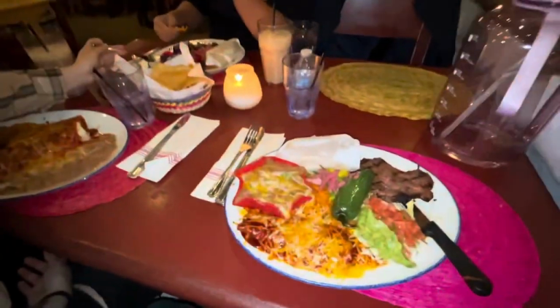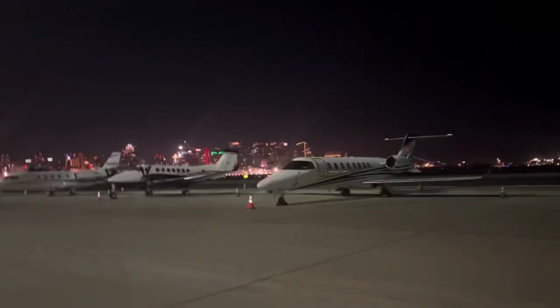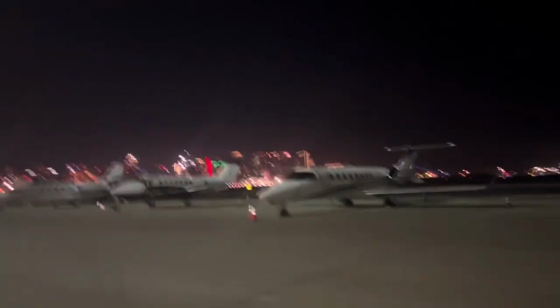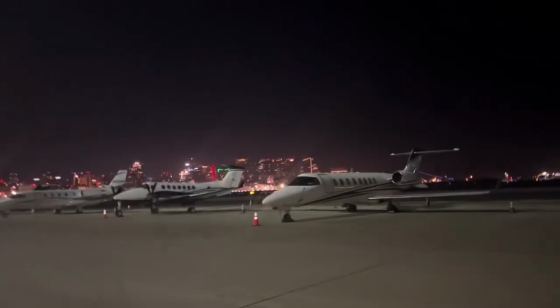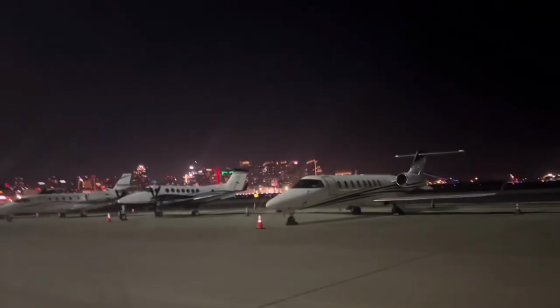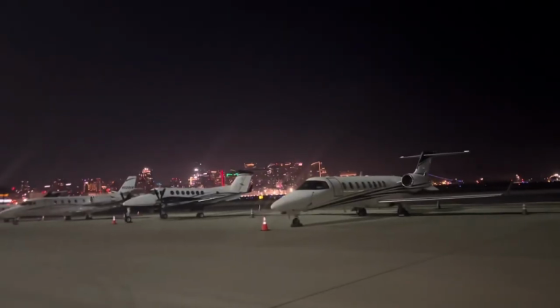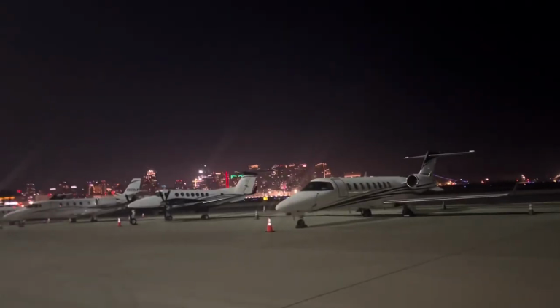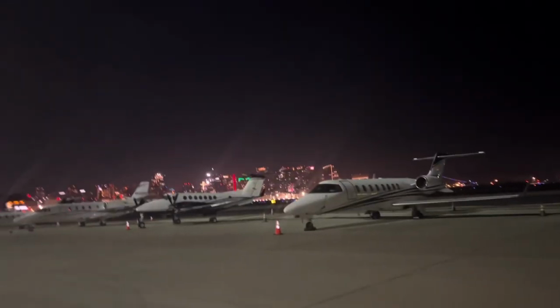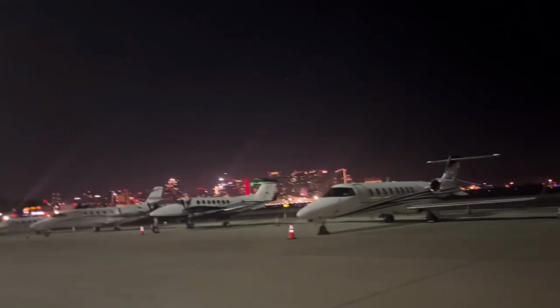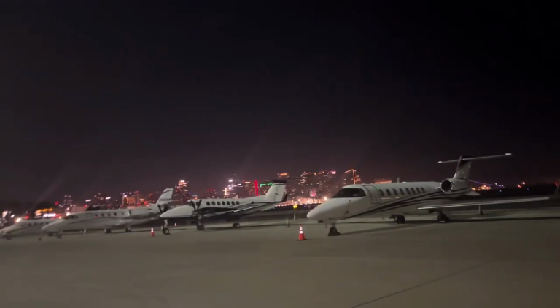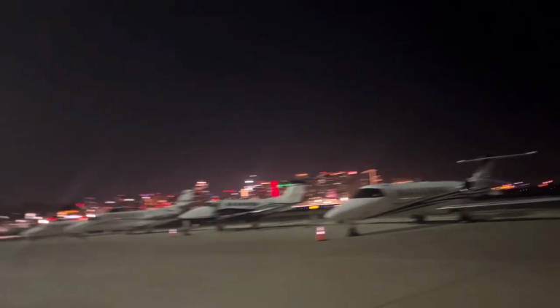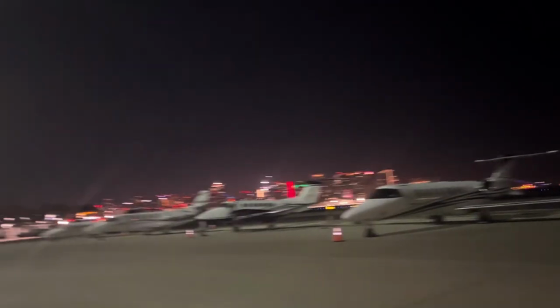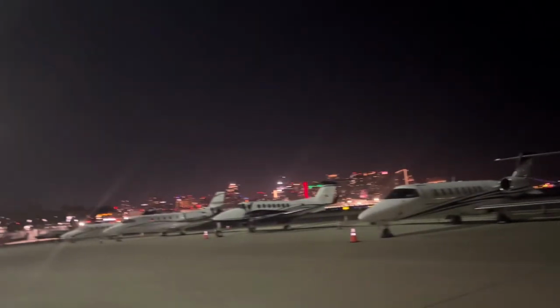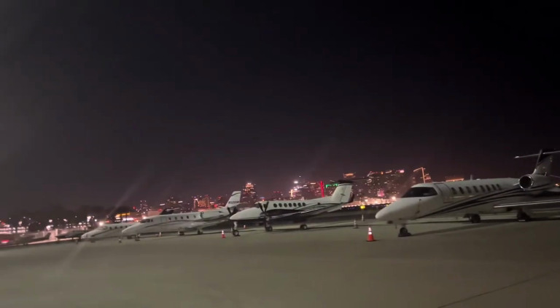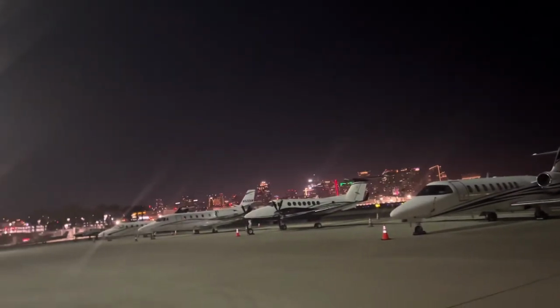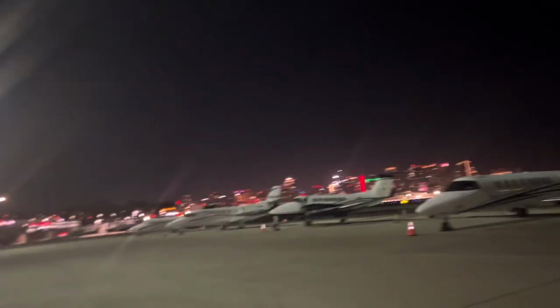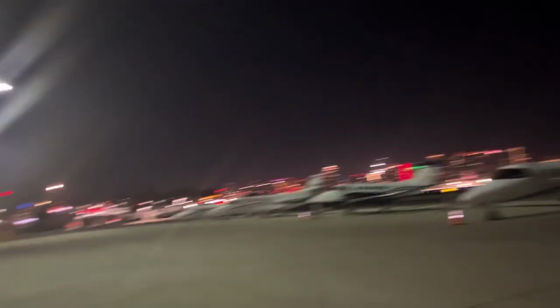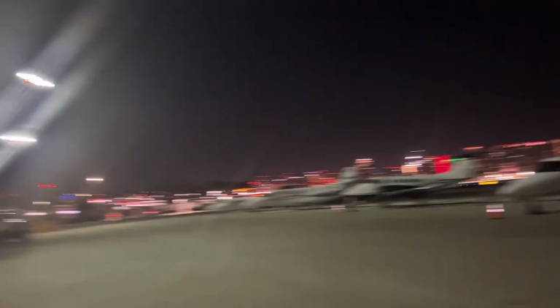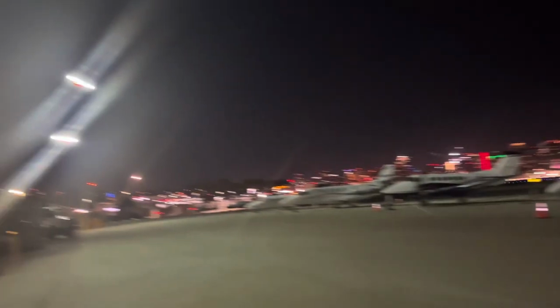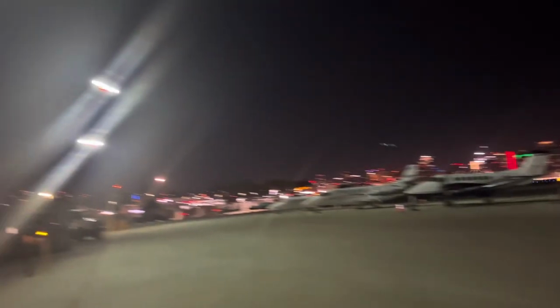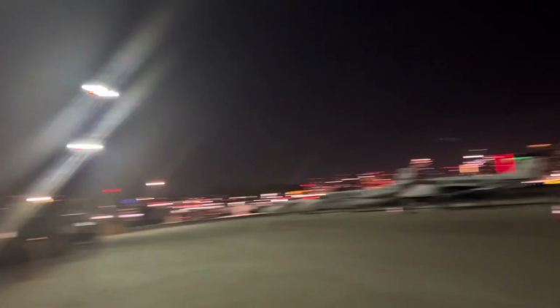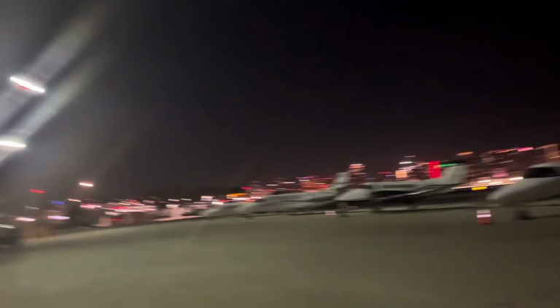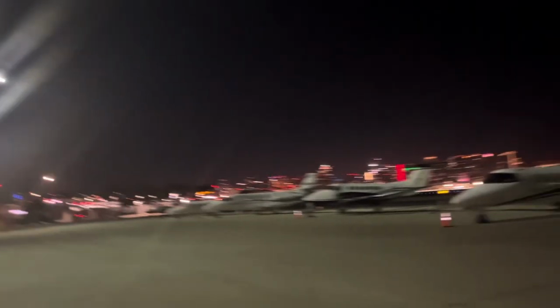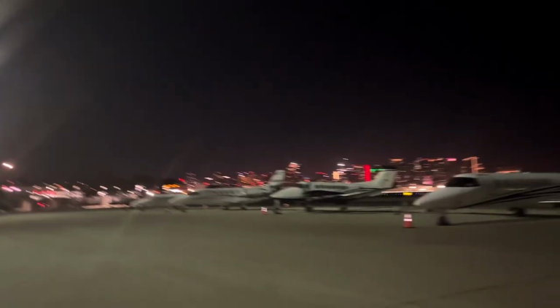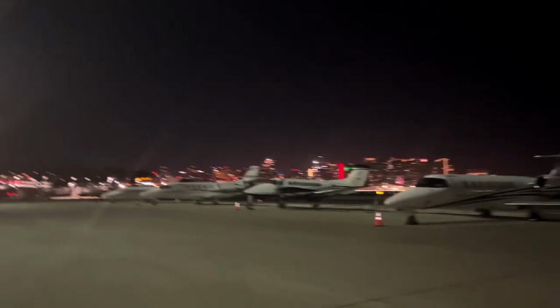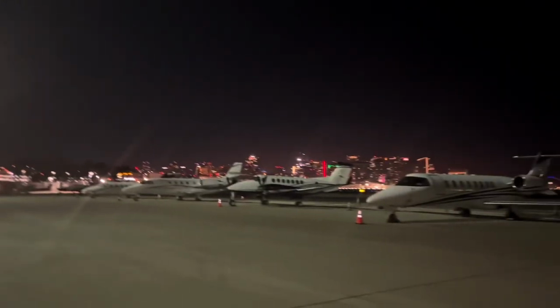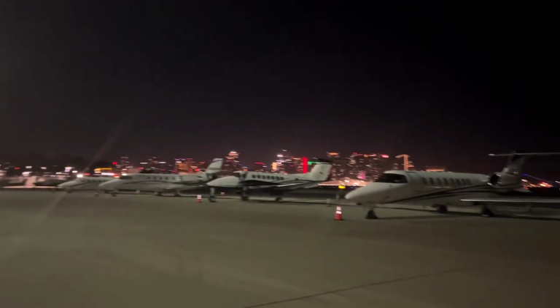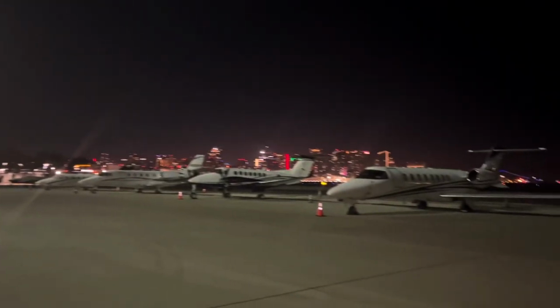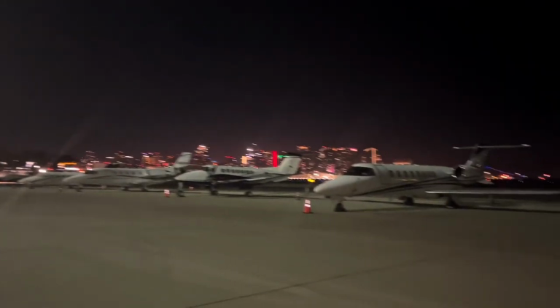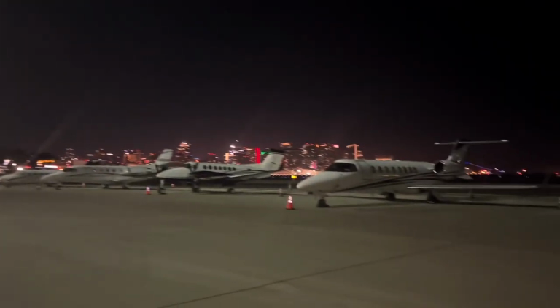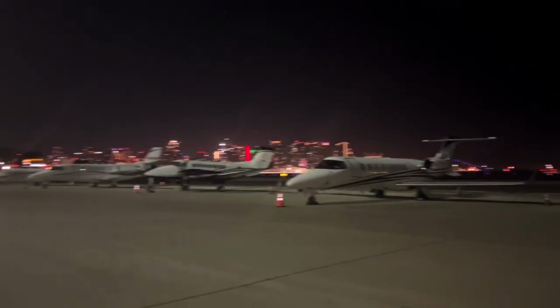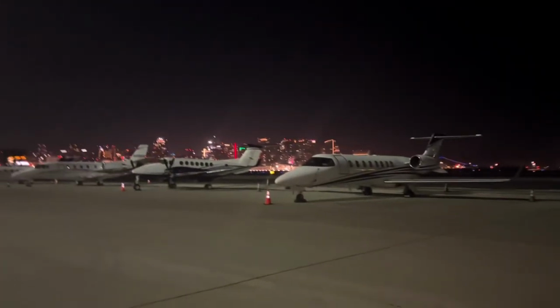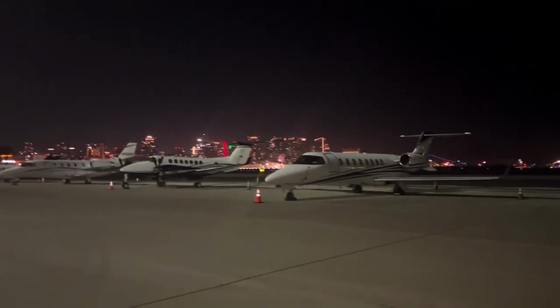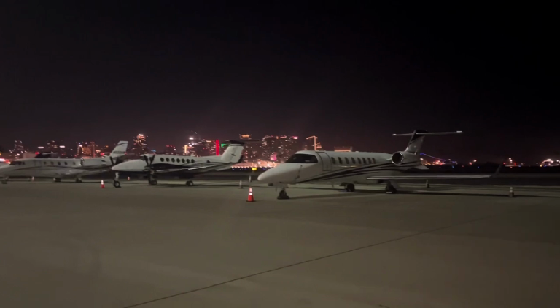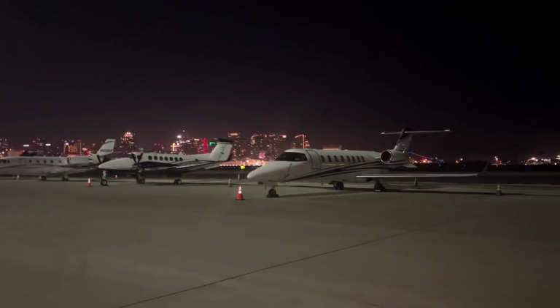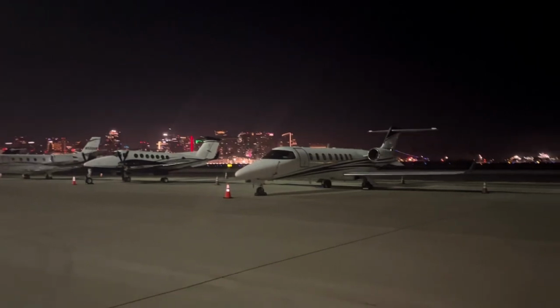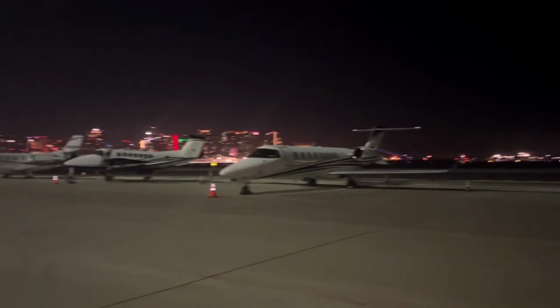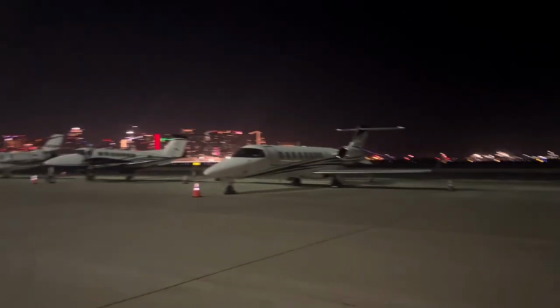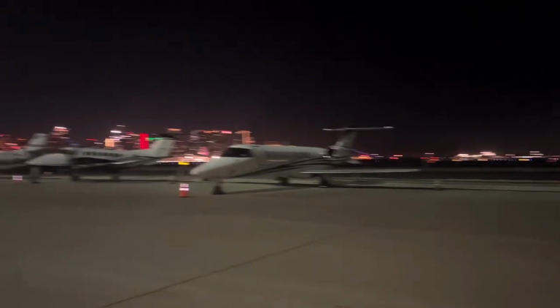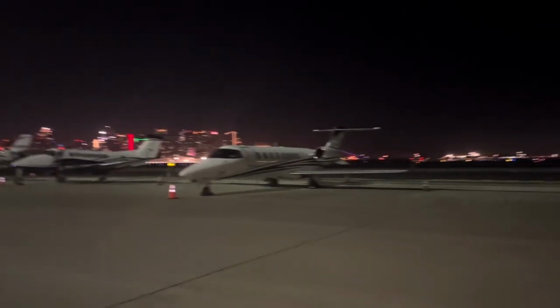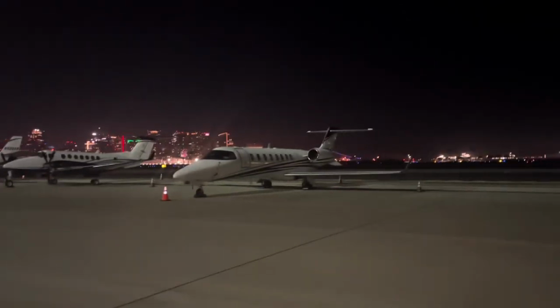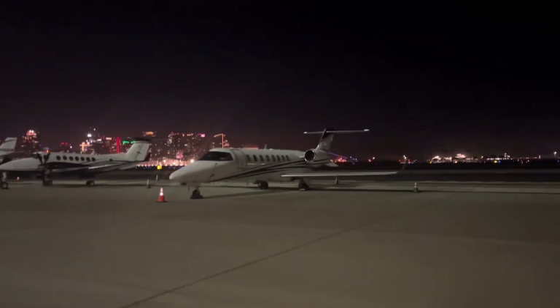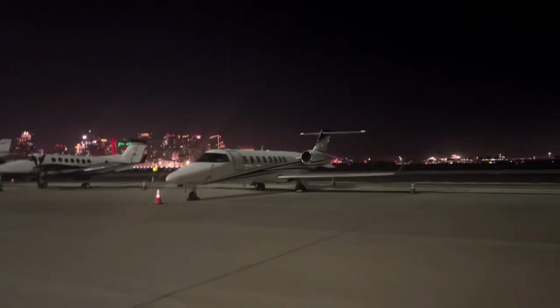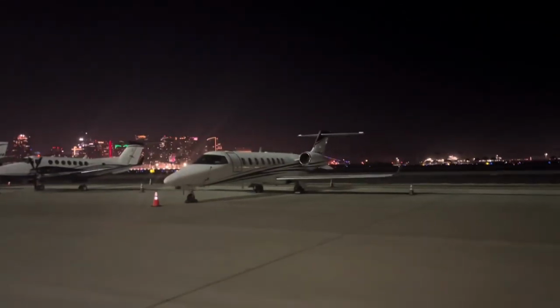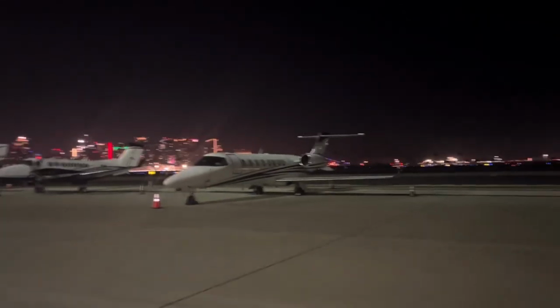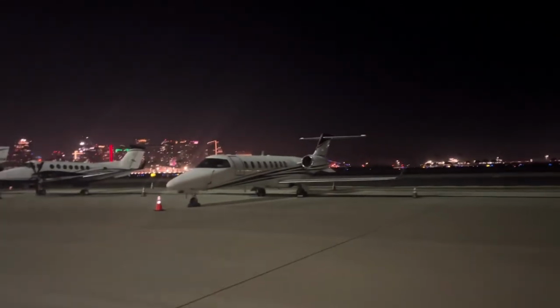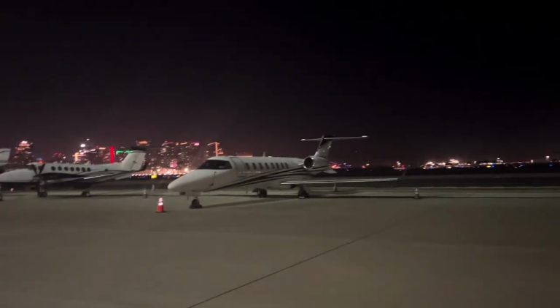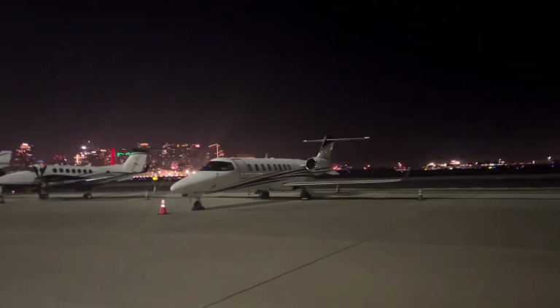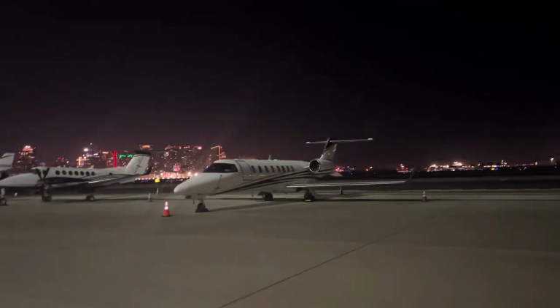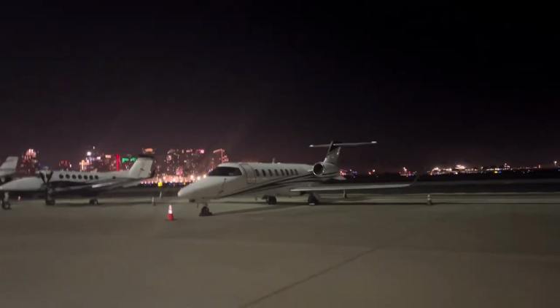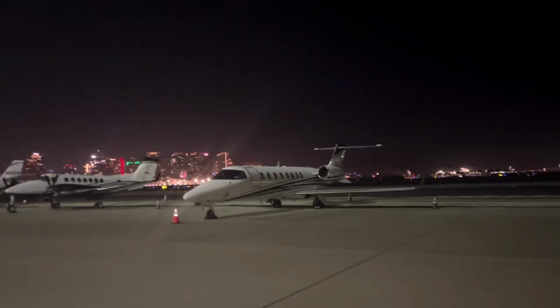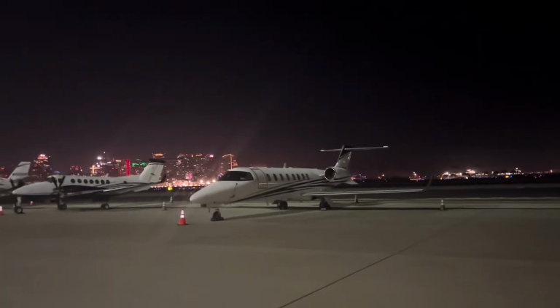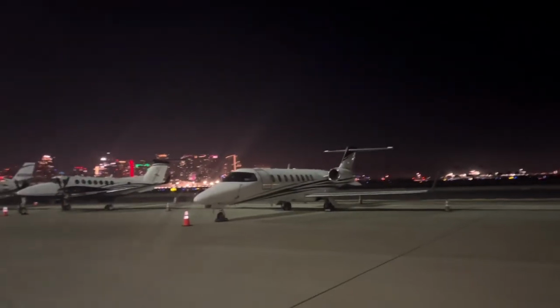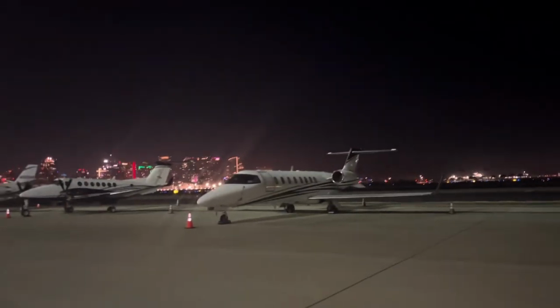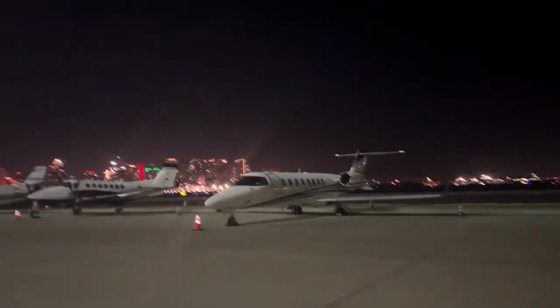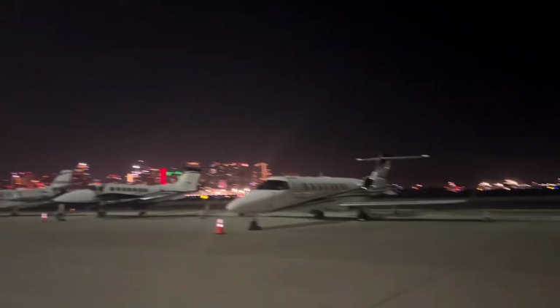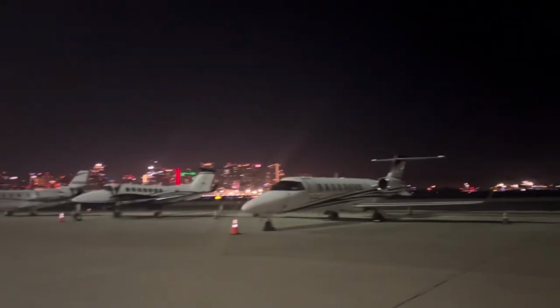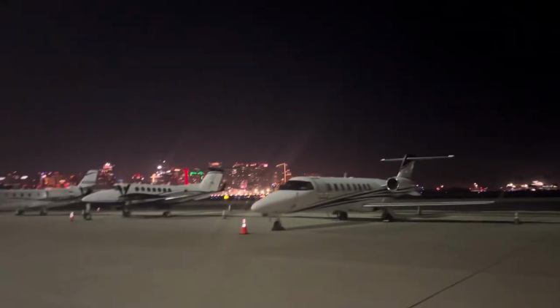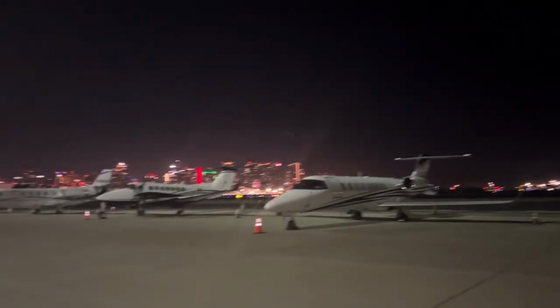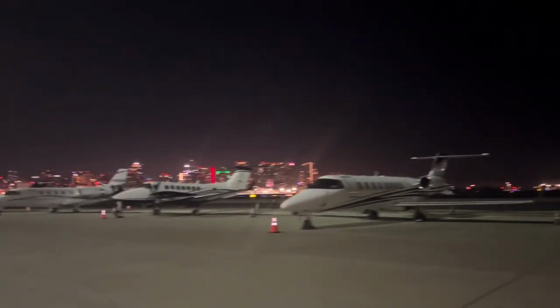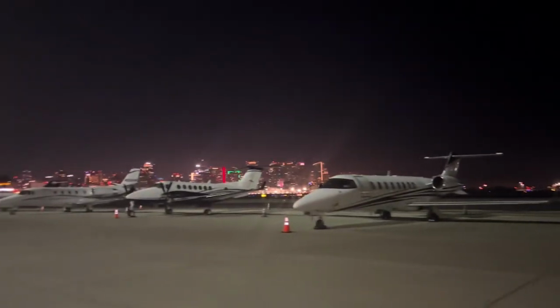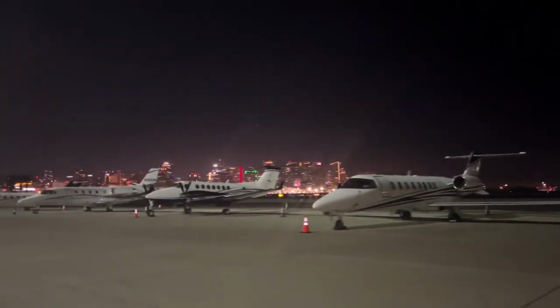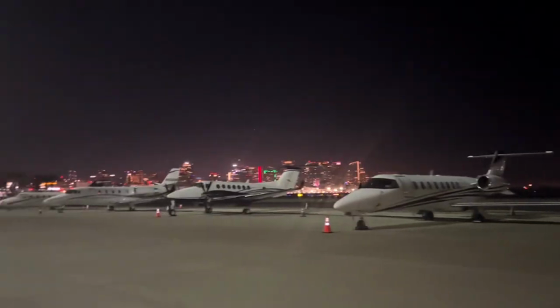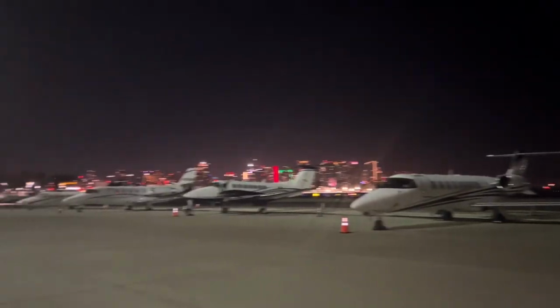Okay, we just got back to the airport and we're walking back to our airplane. Look at all the jets — they're so cool.